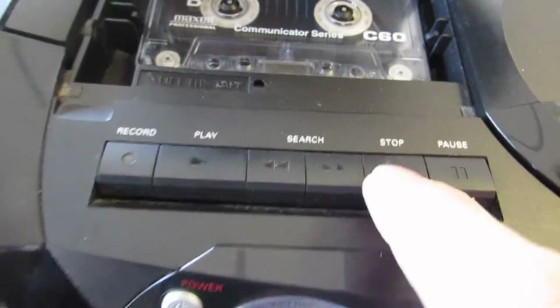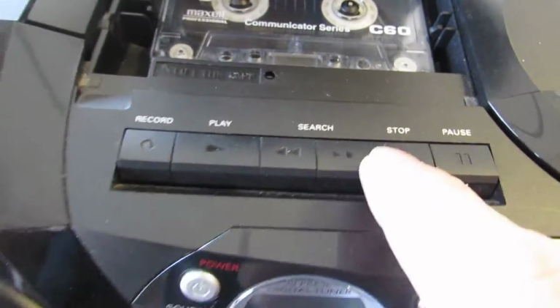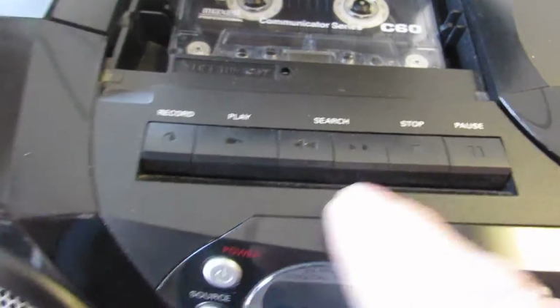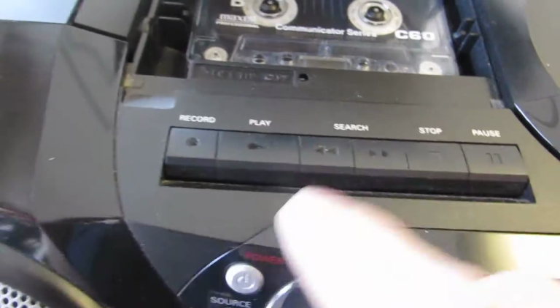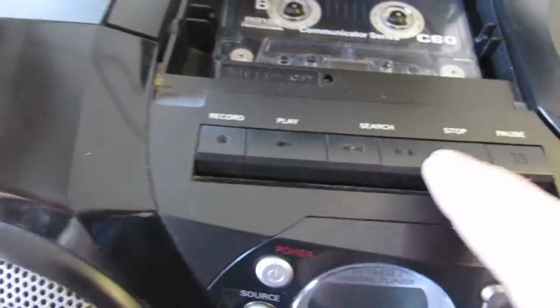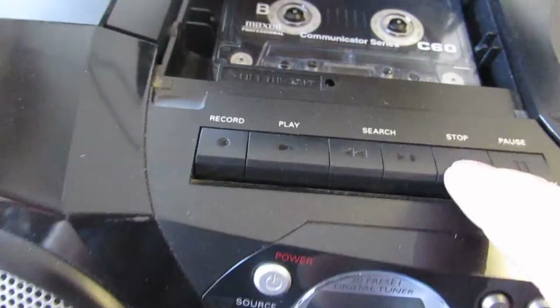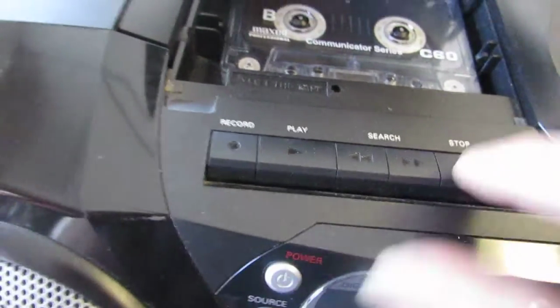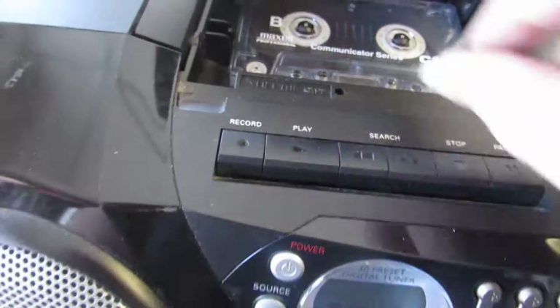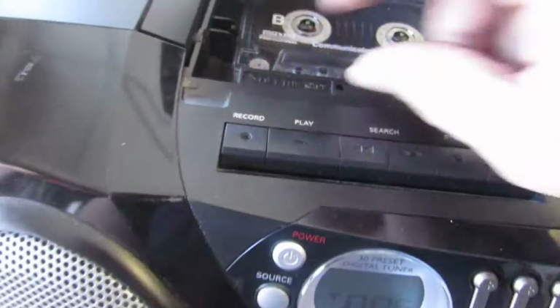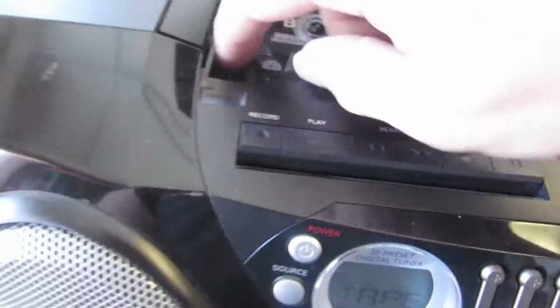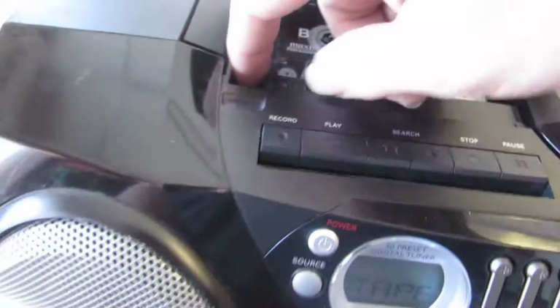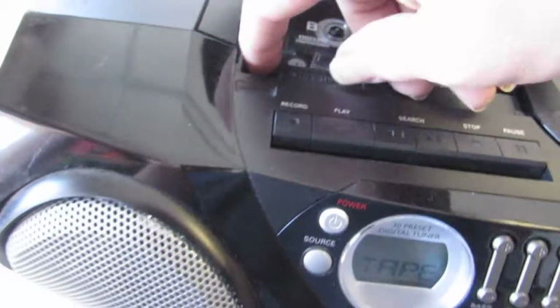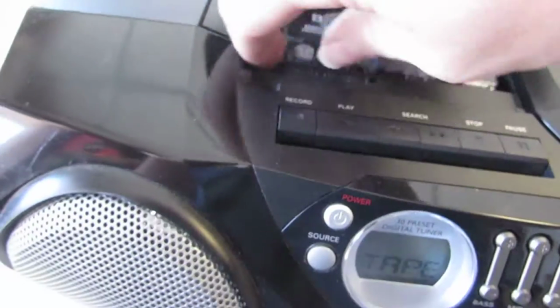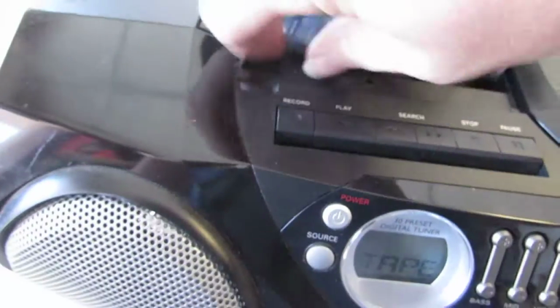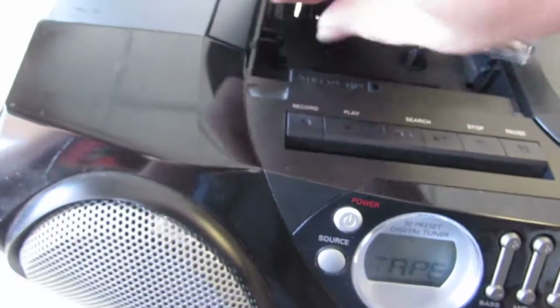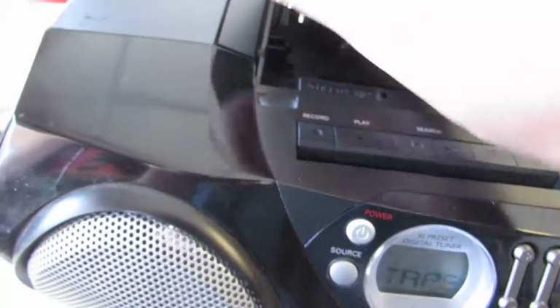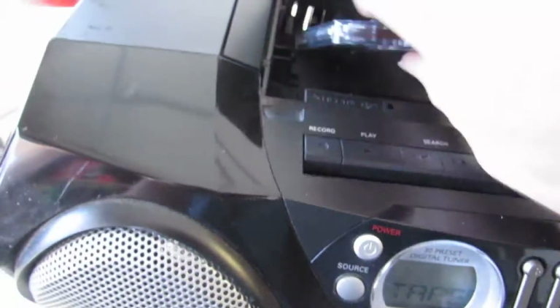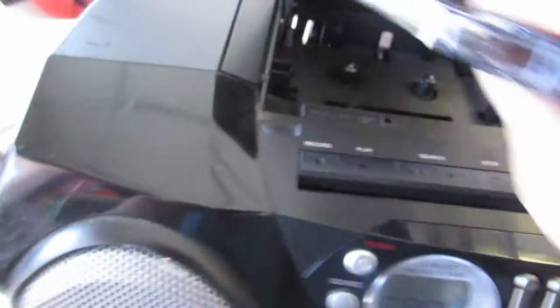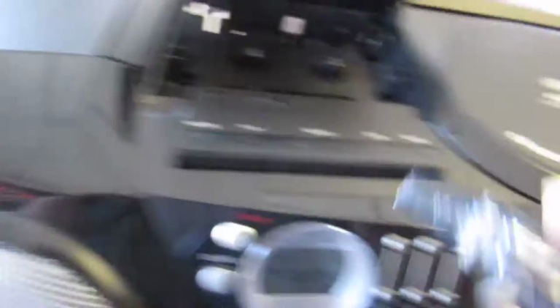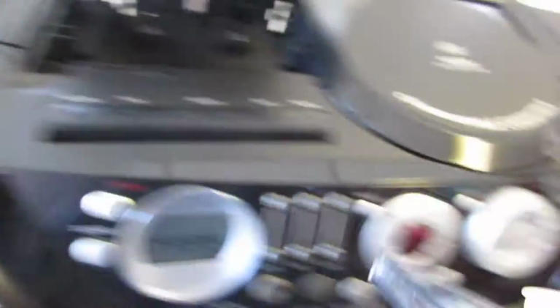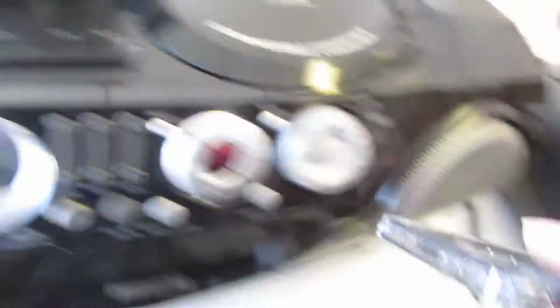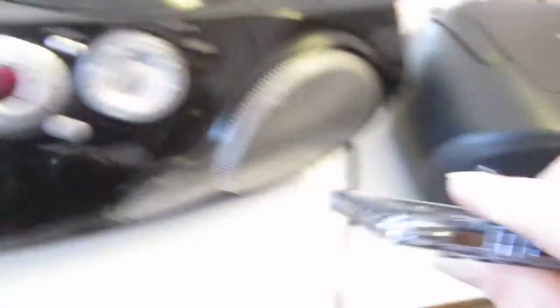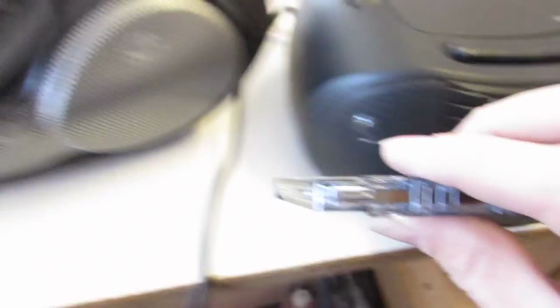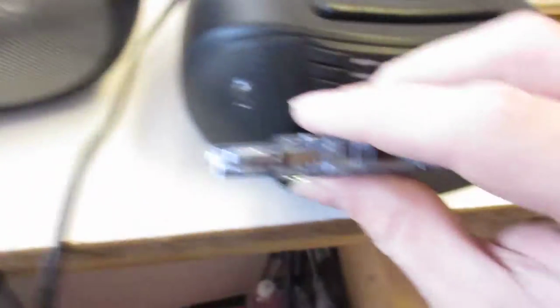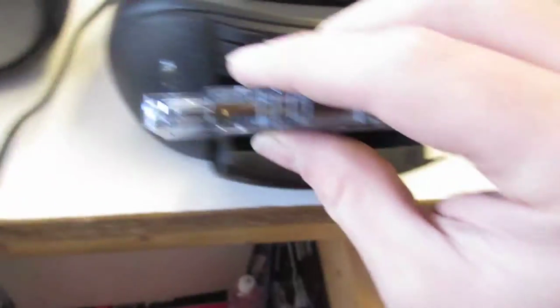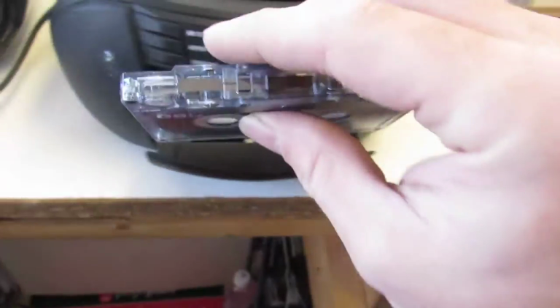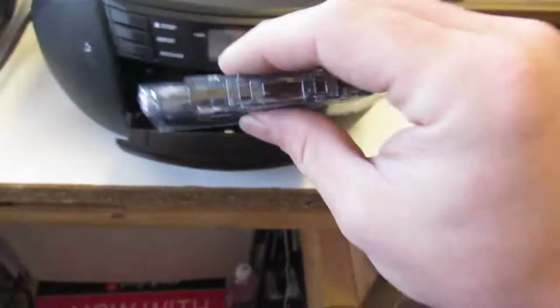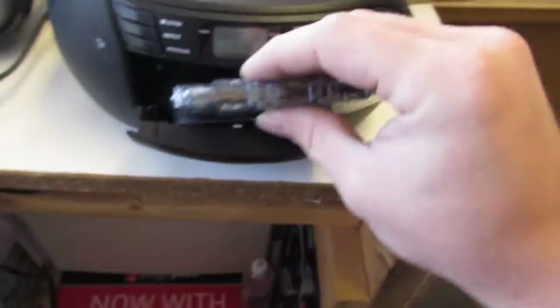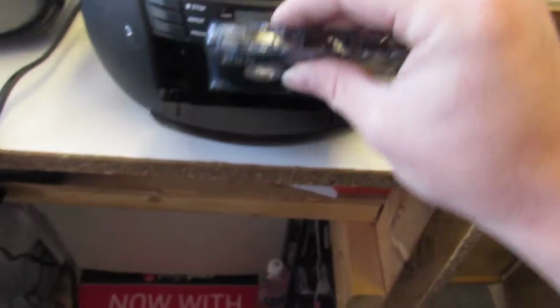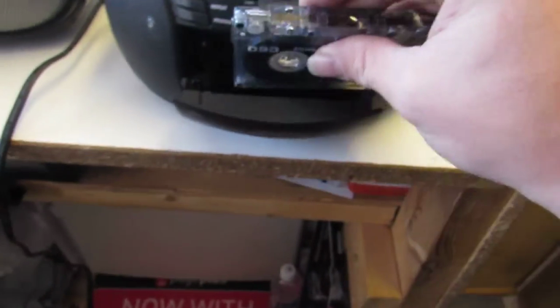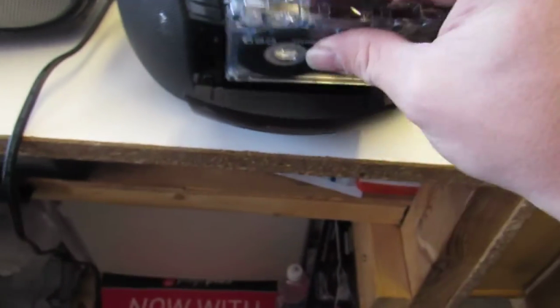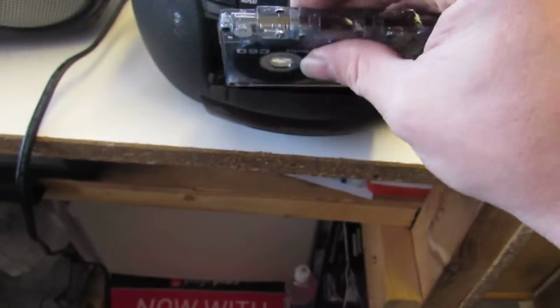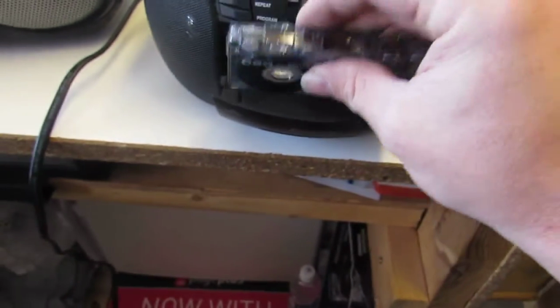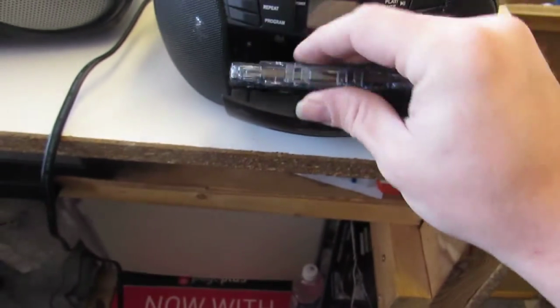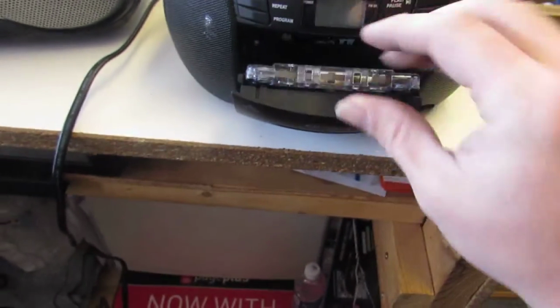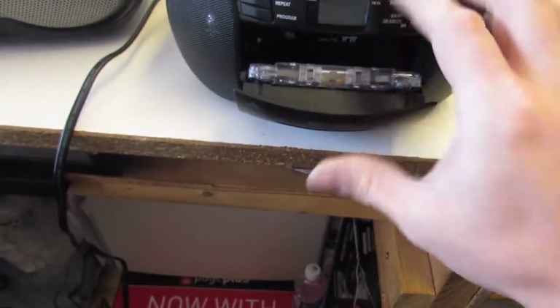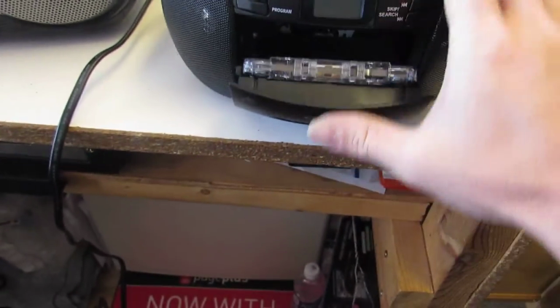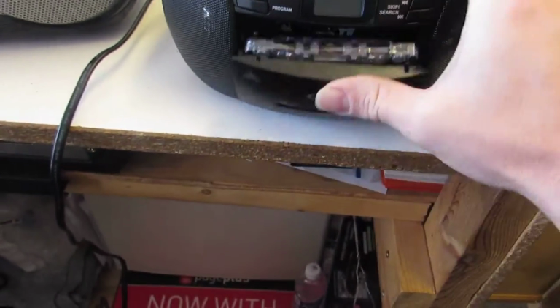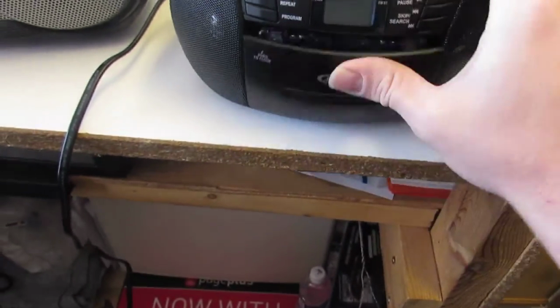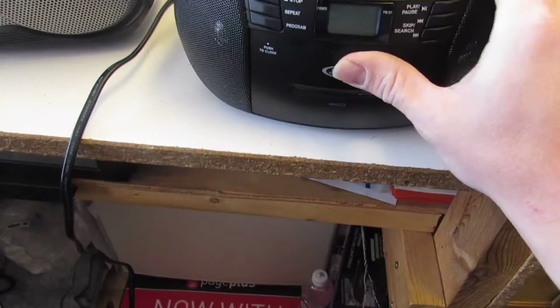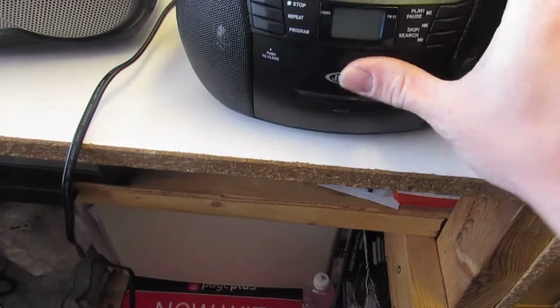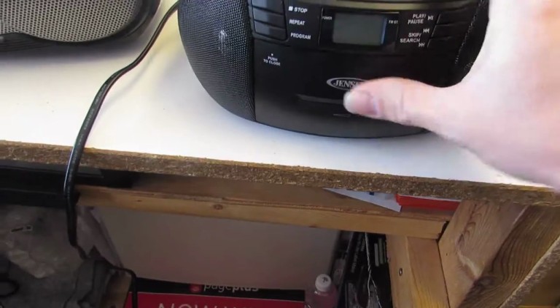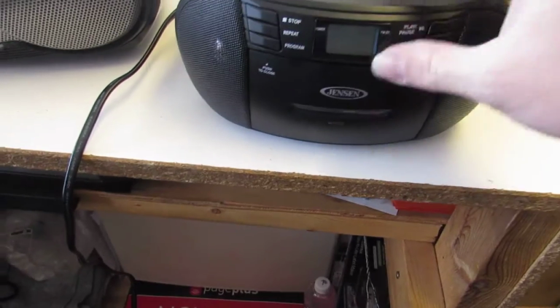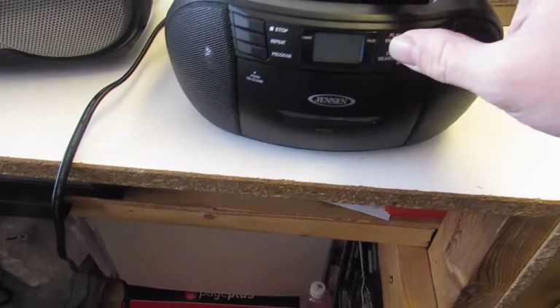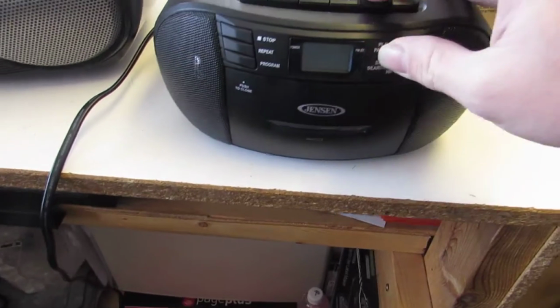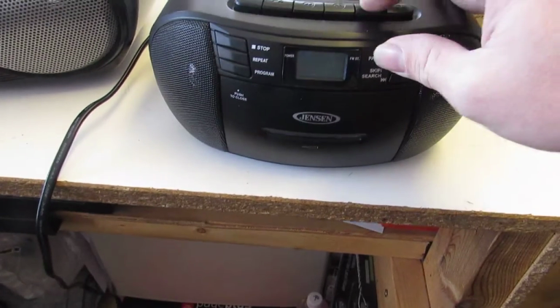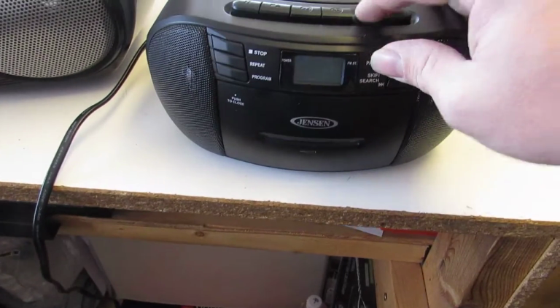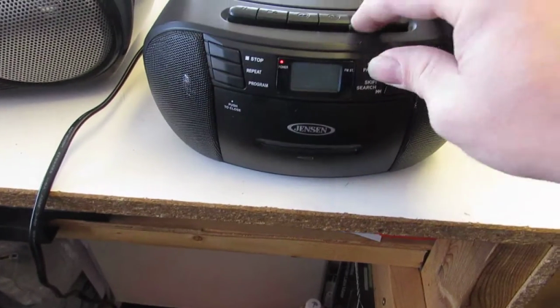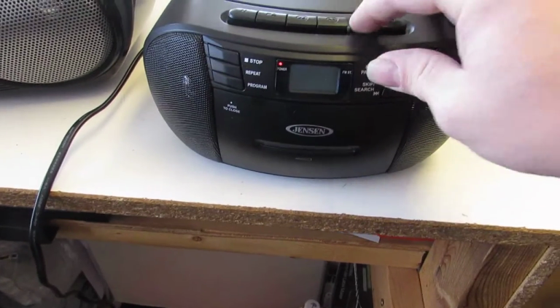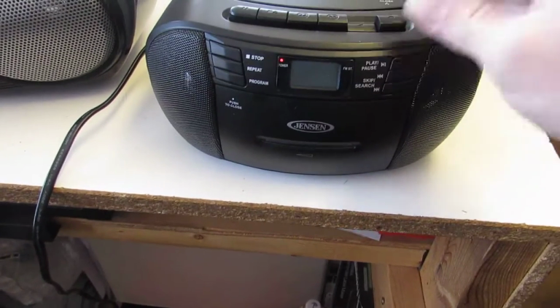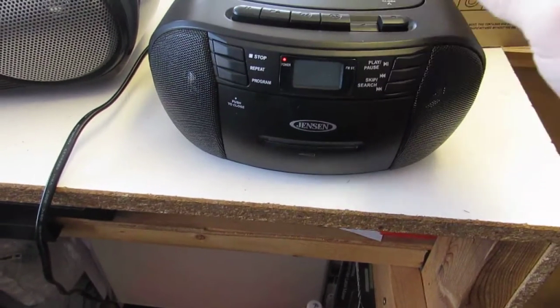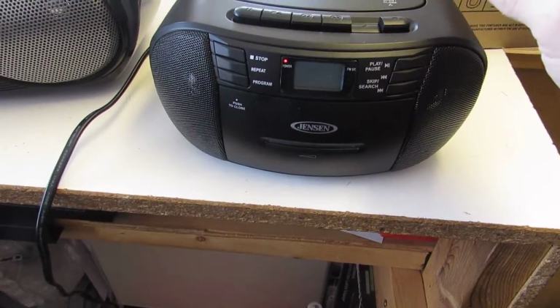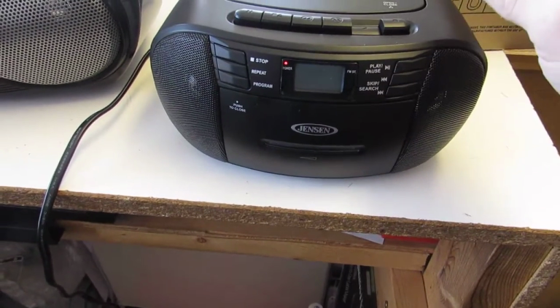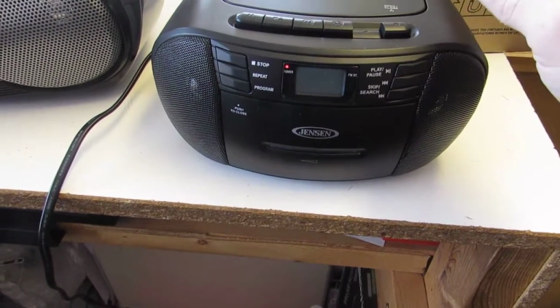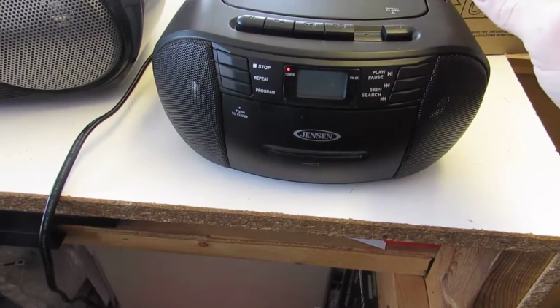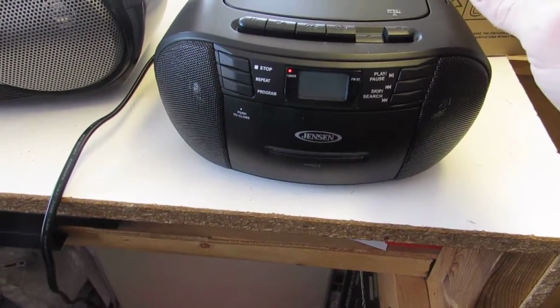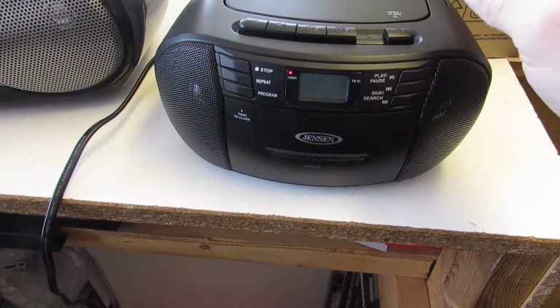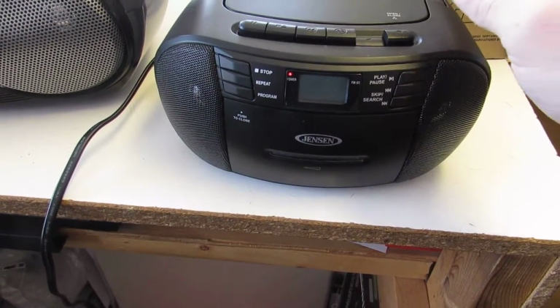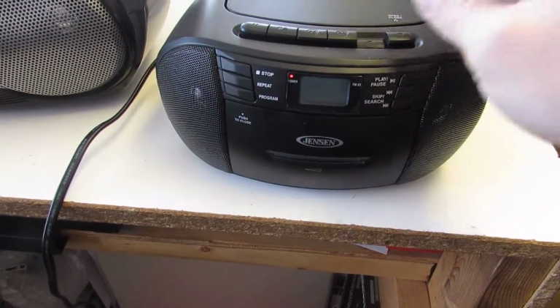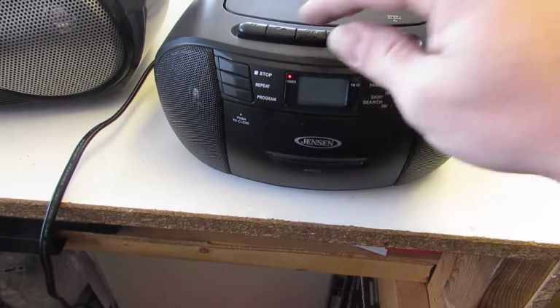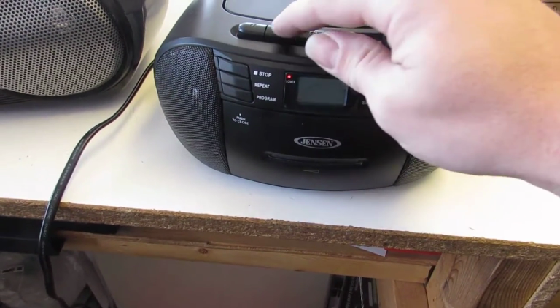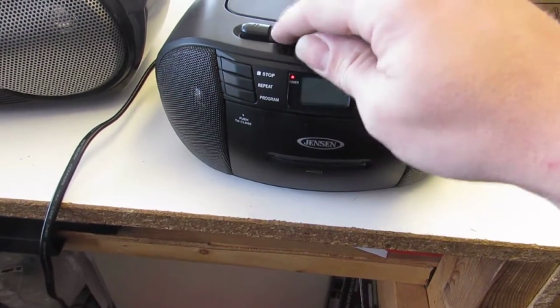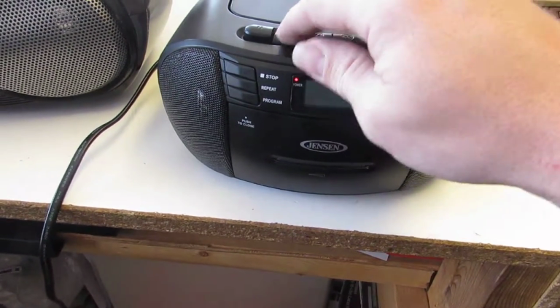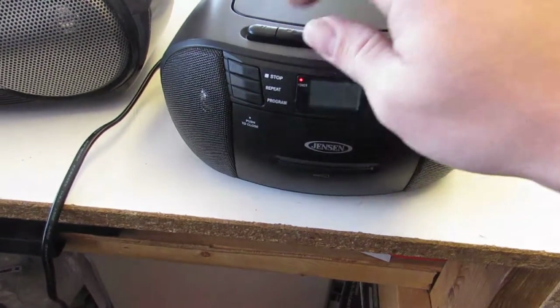Now just so you can tell 110%, I'm going to take this exact same tape, pop it back in here, and it plays just fine.